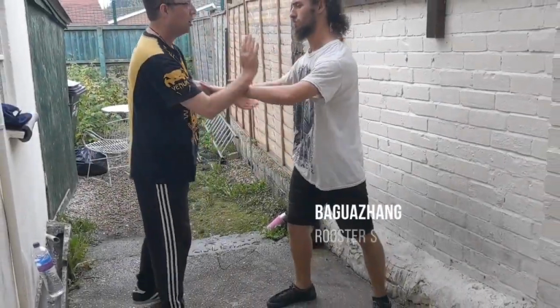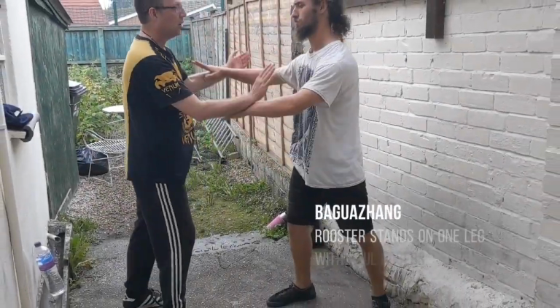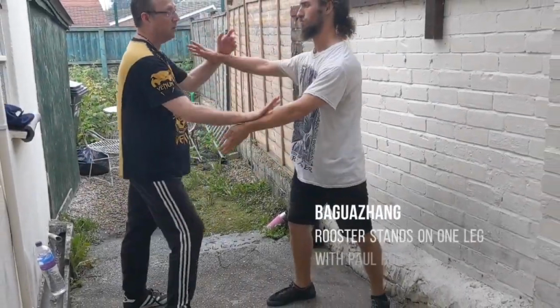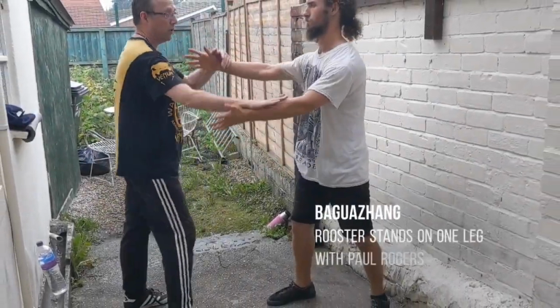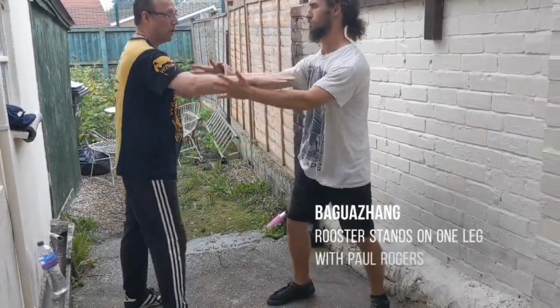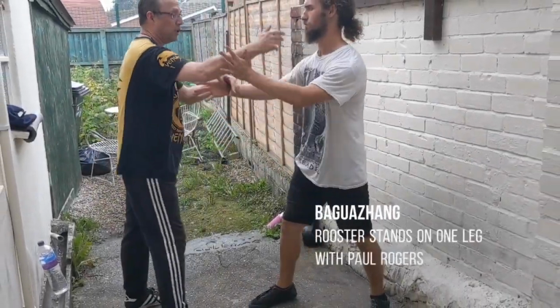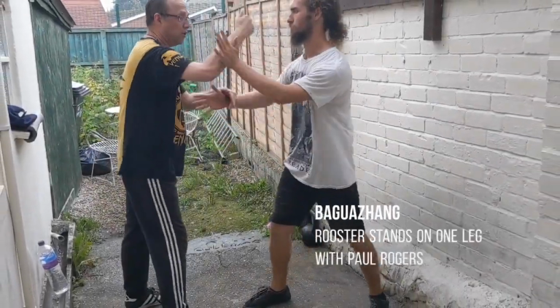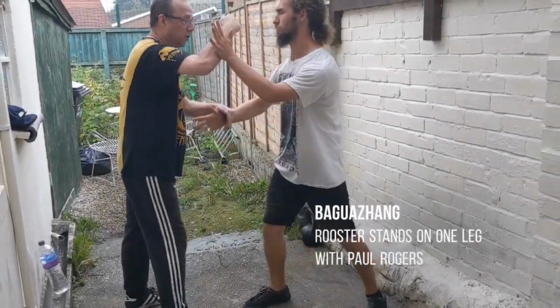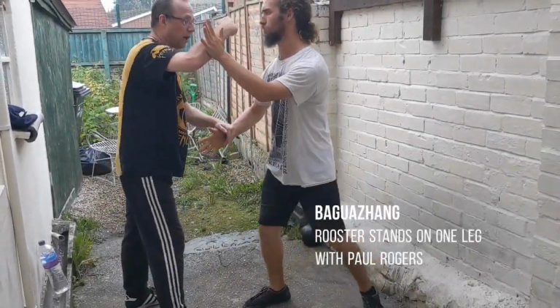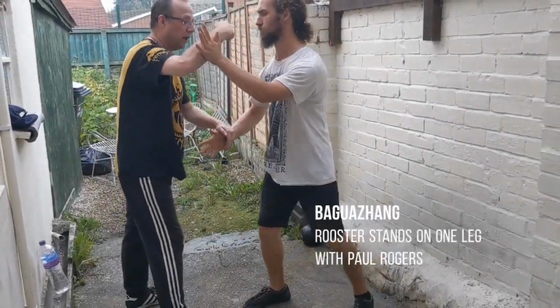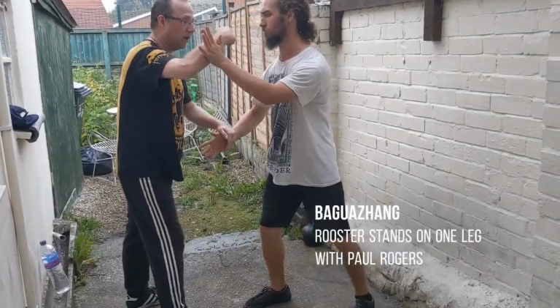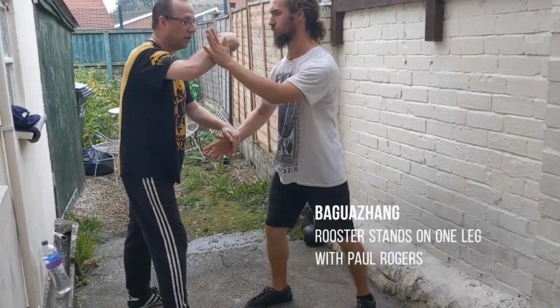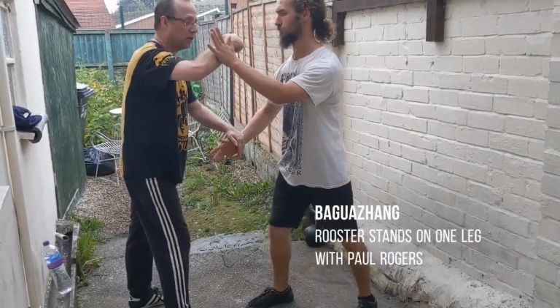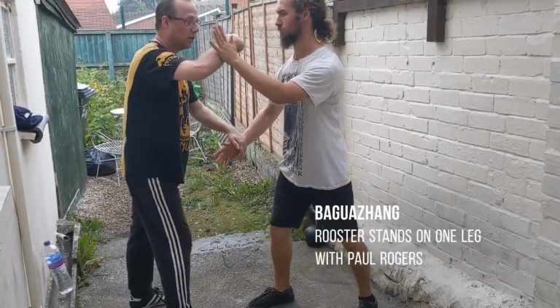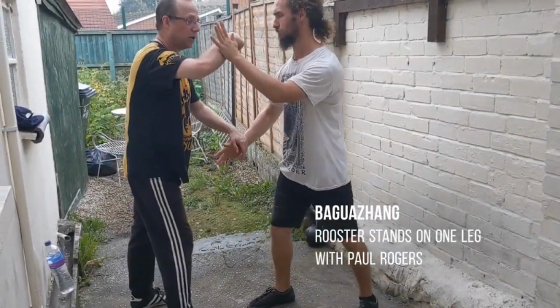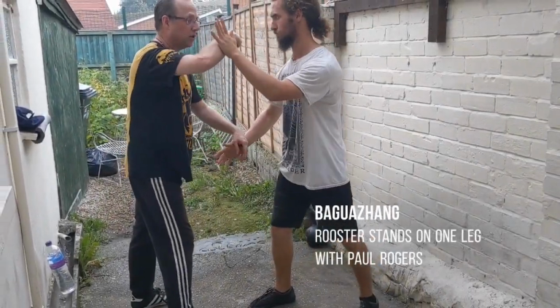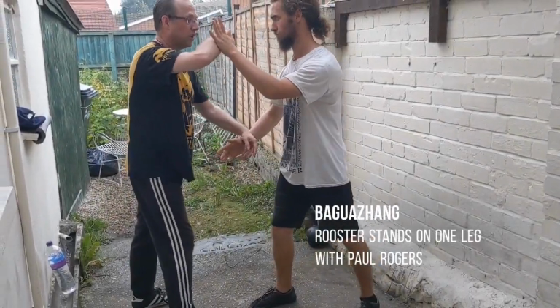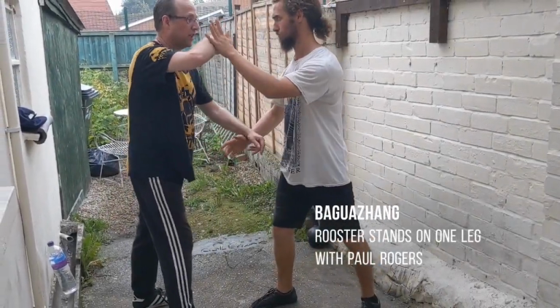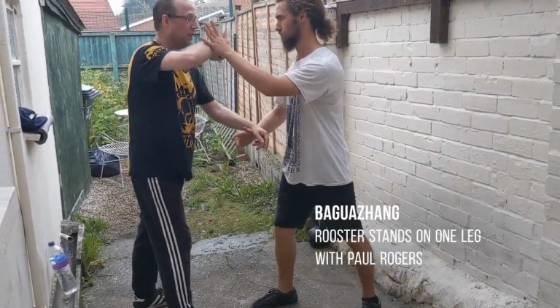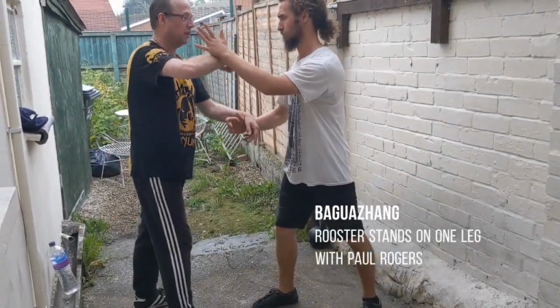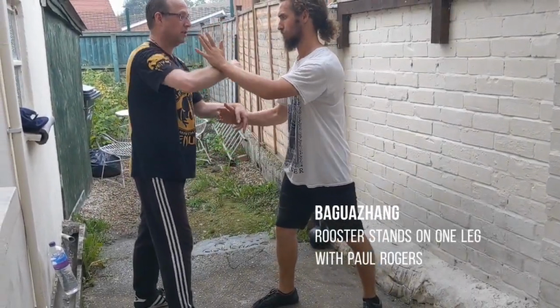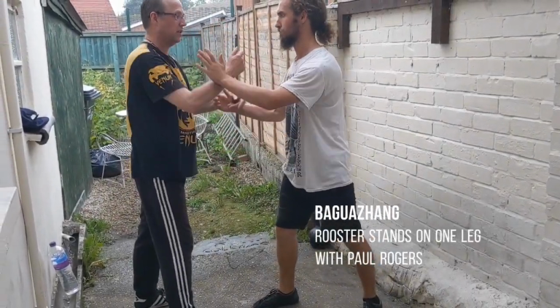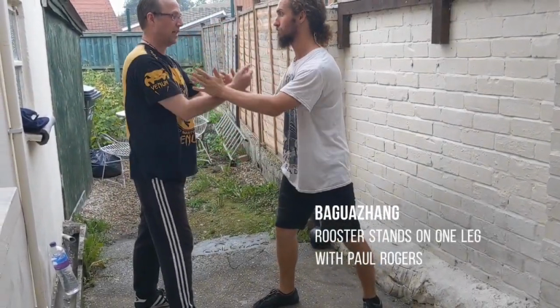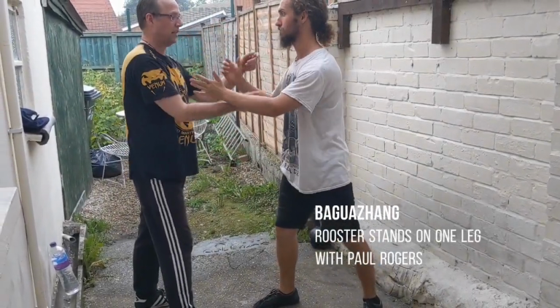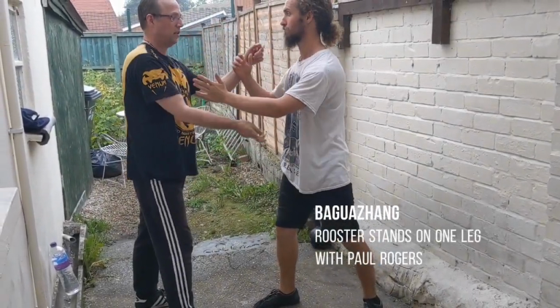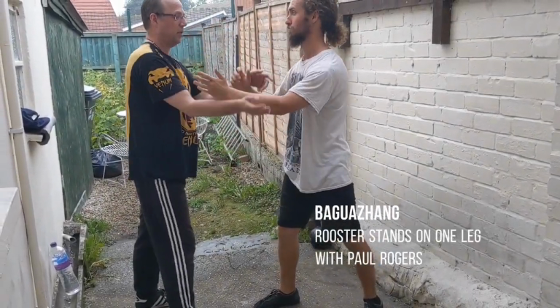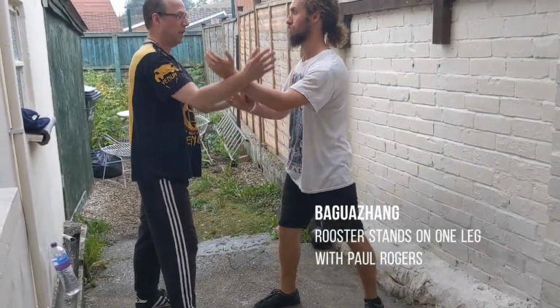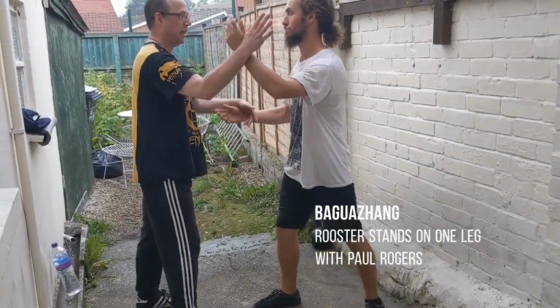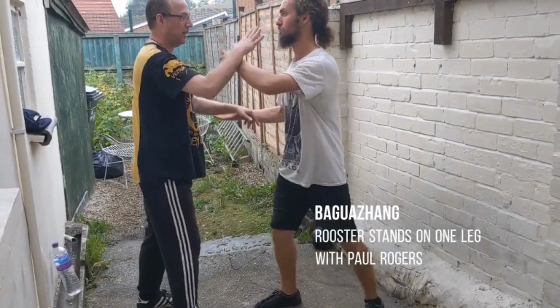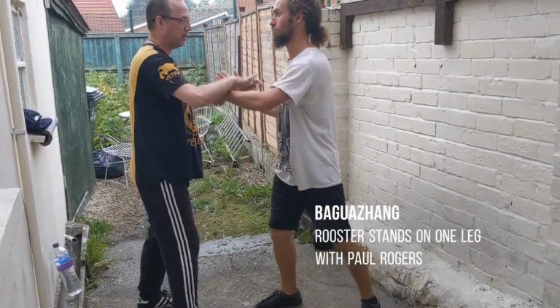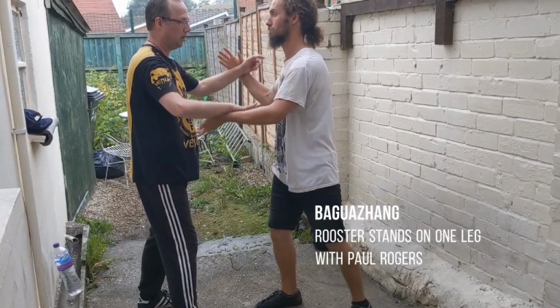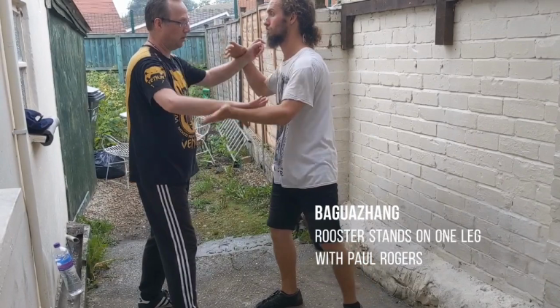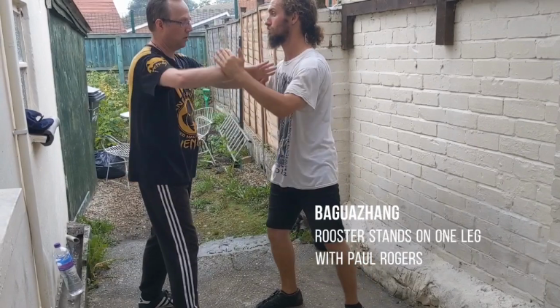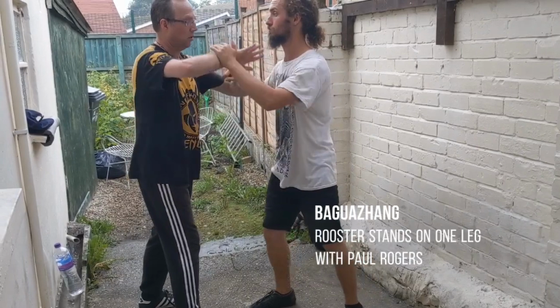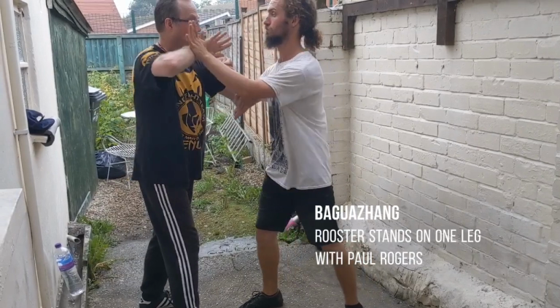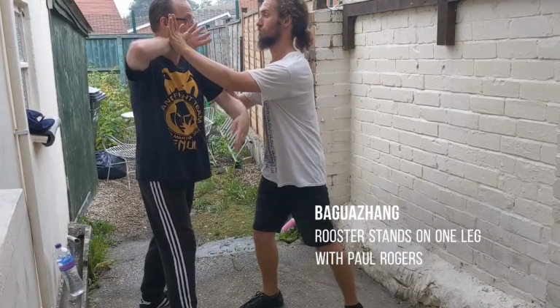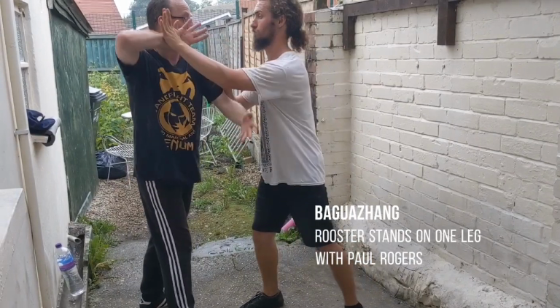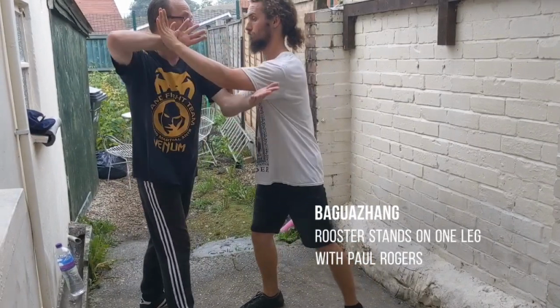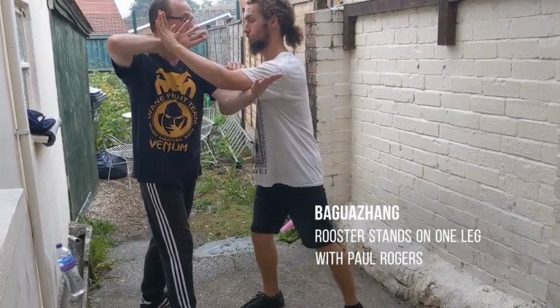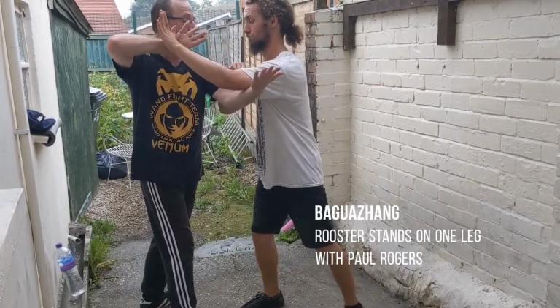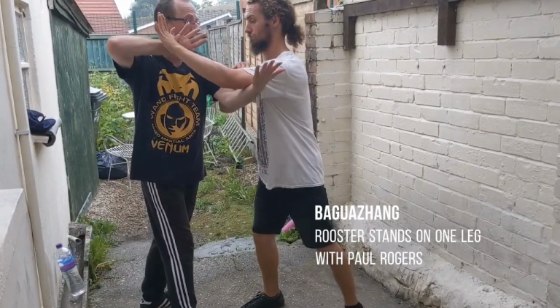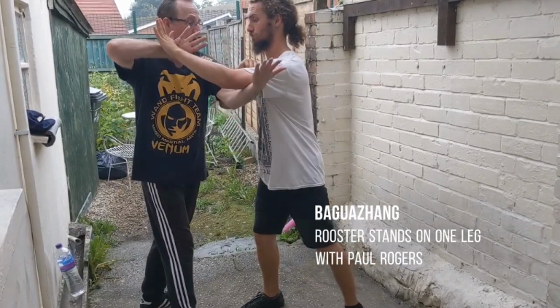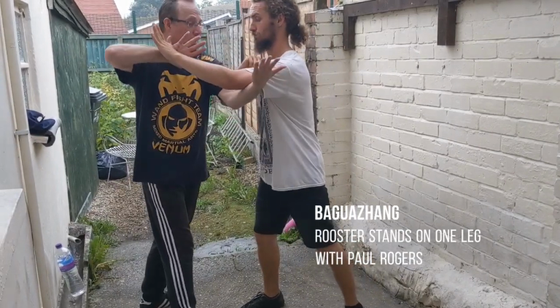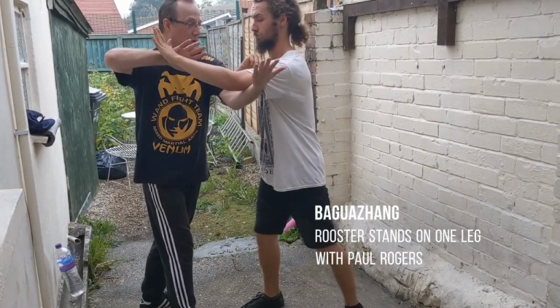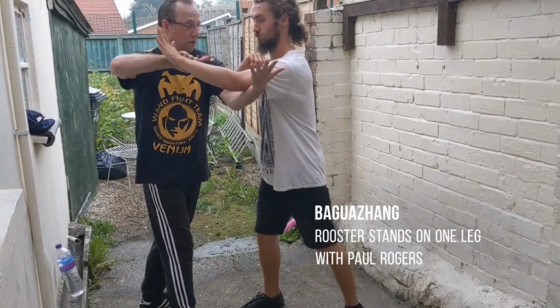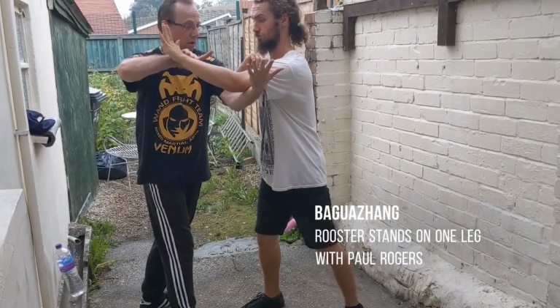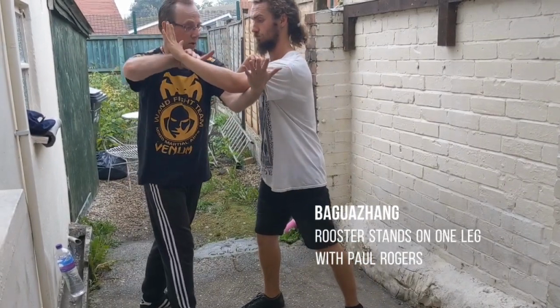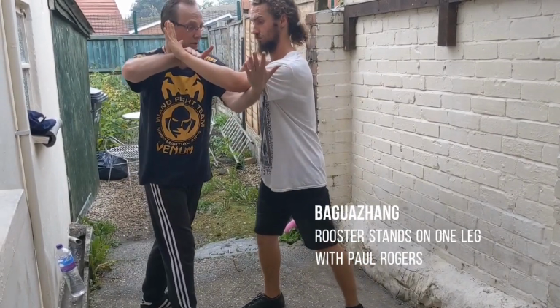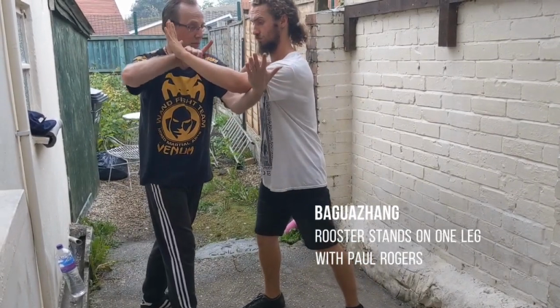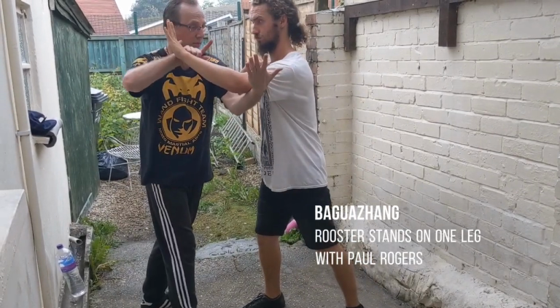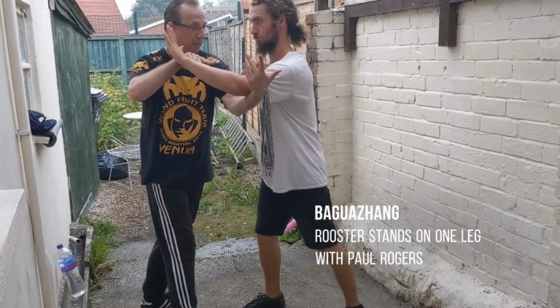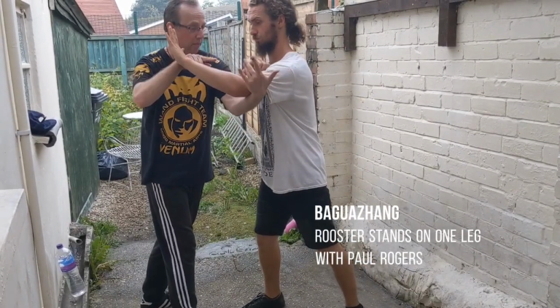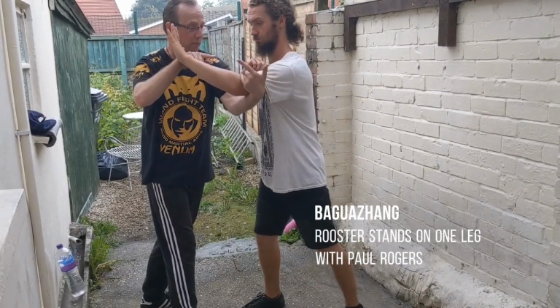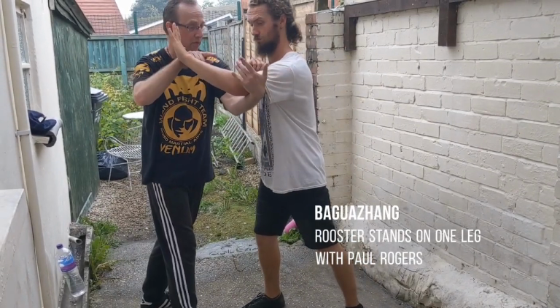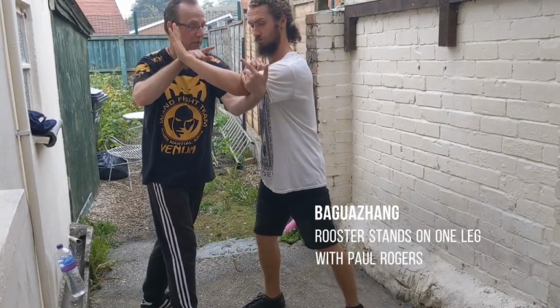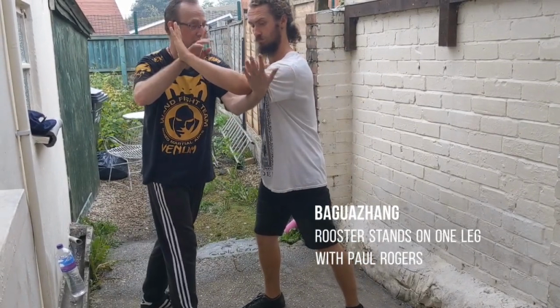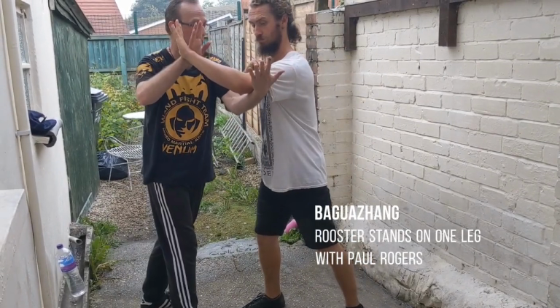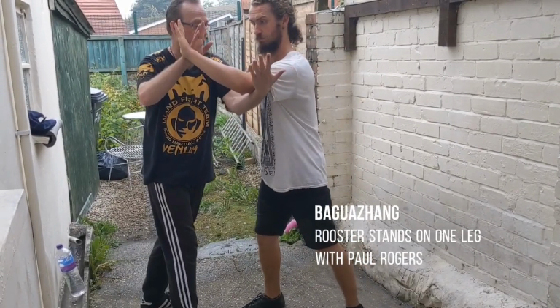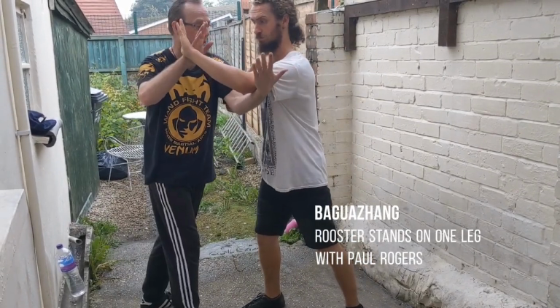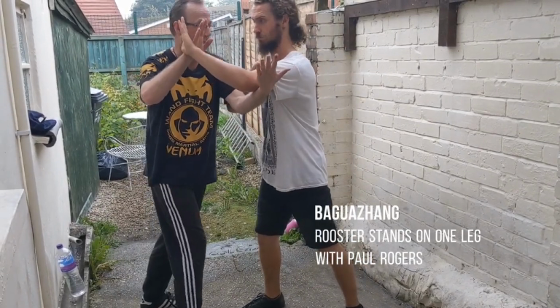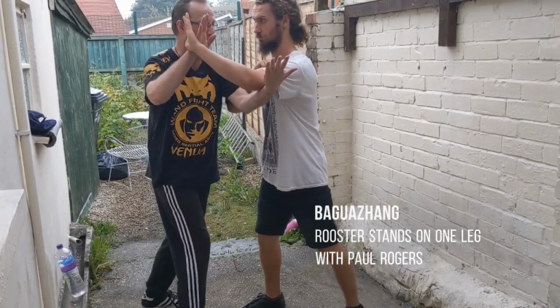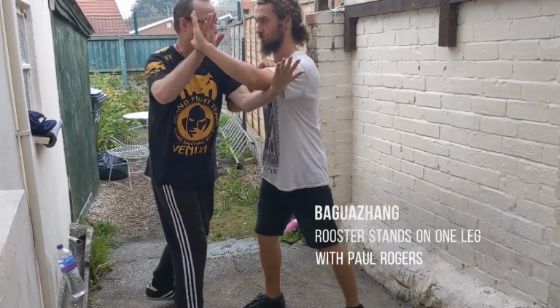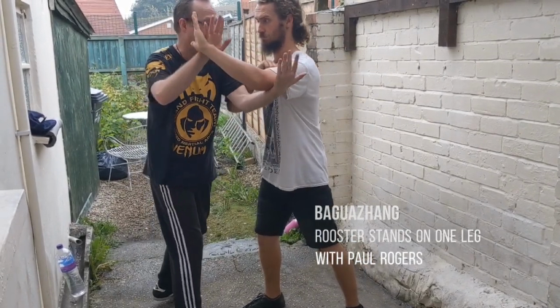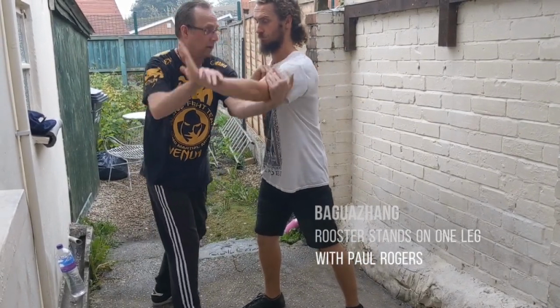We could do a golden chicken — stands on one leg — from here. Bam.